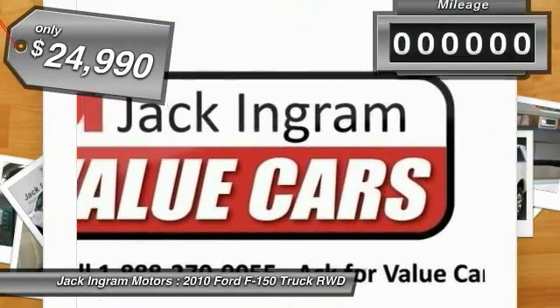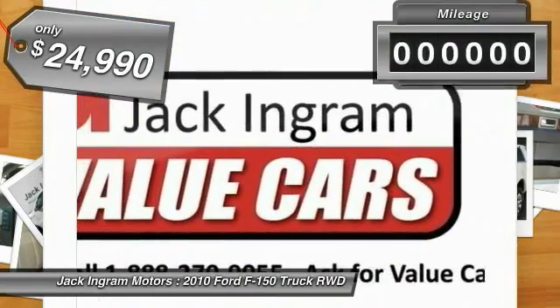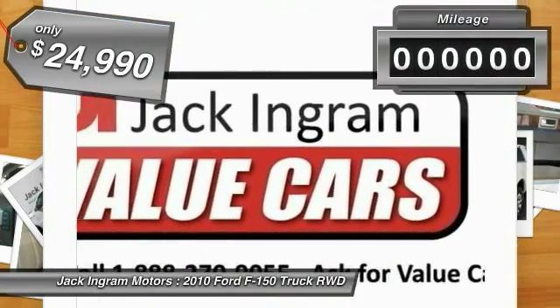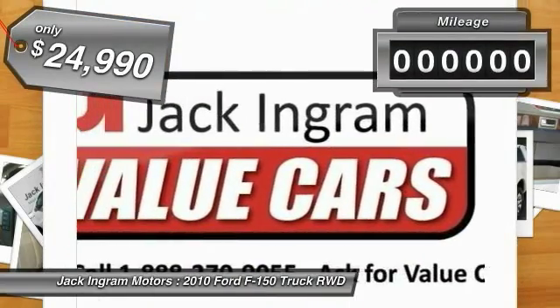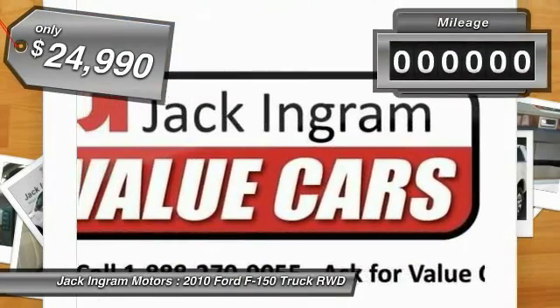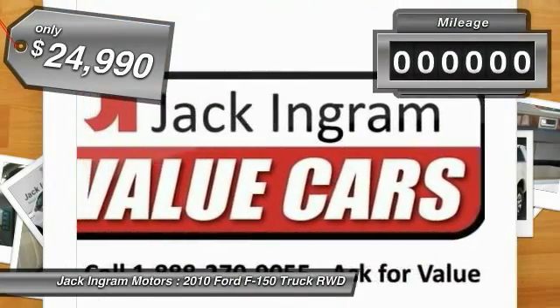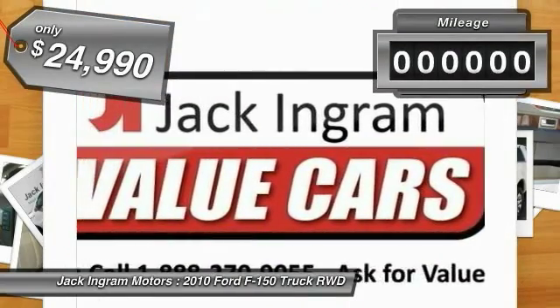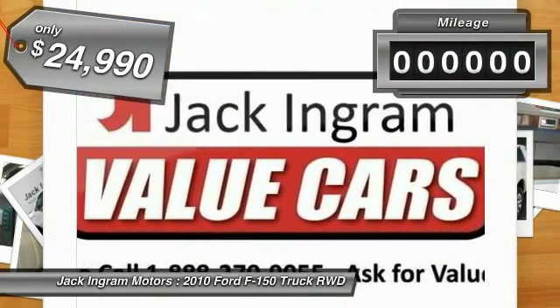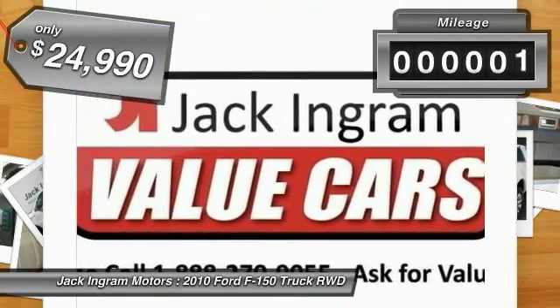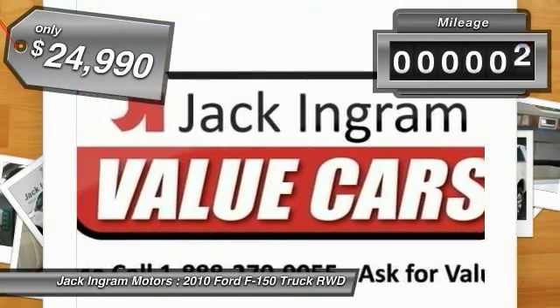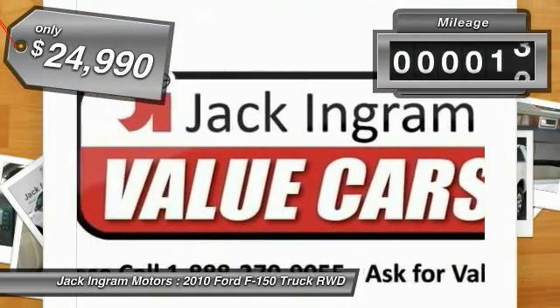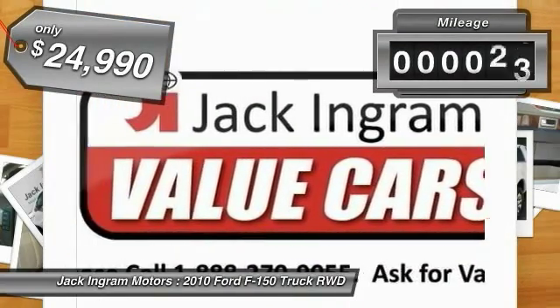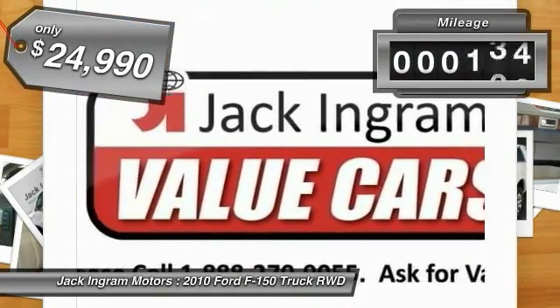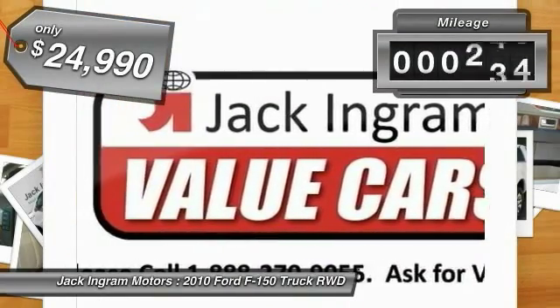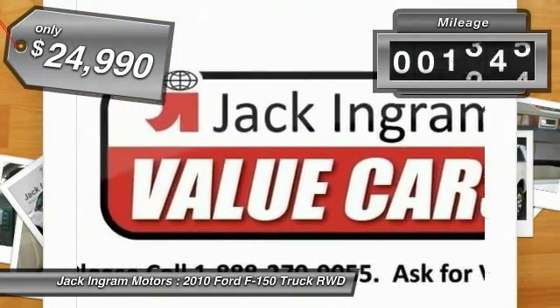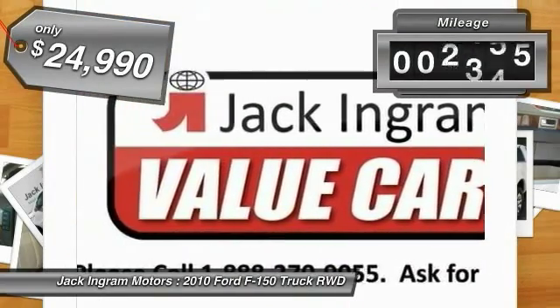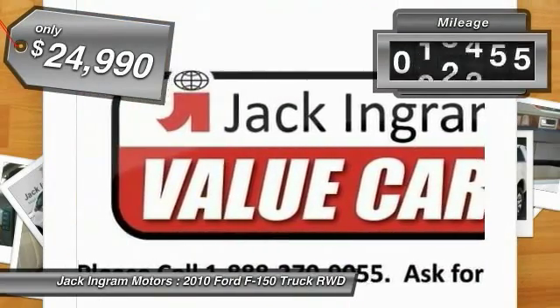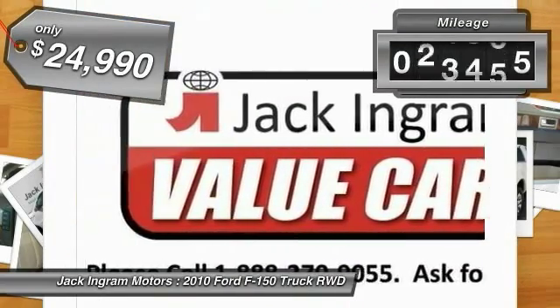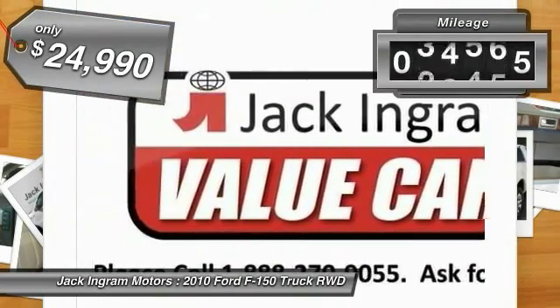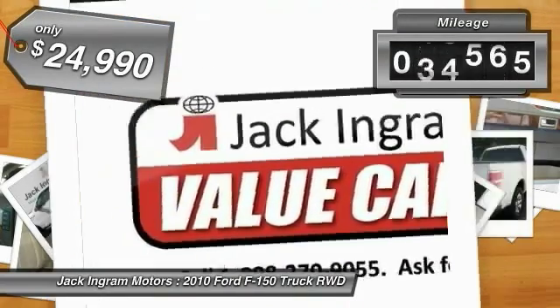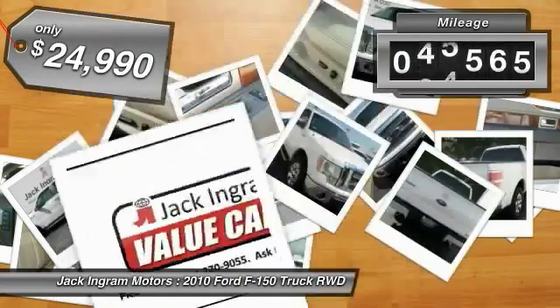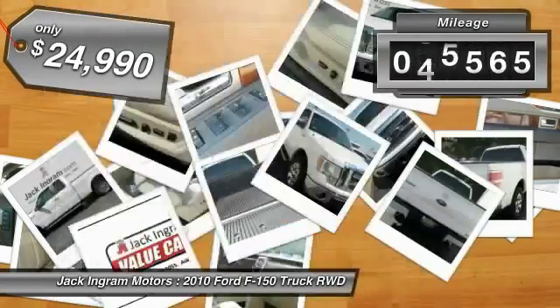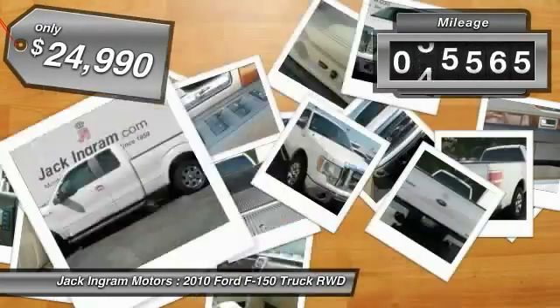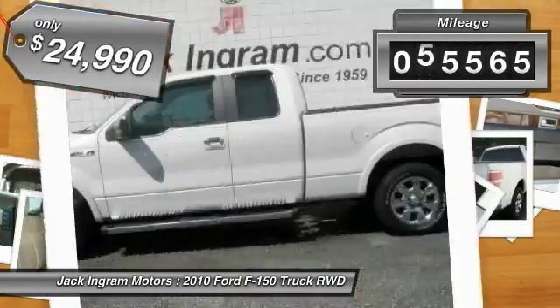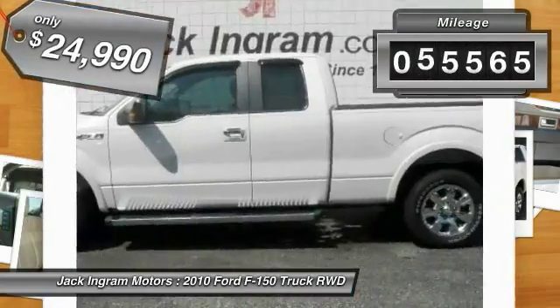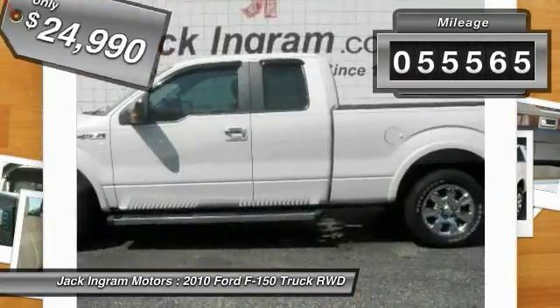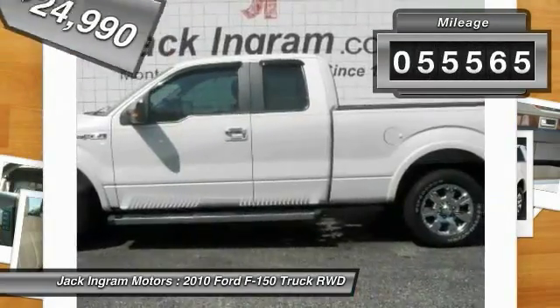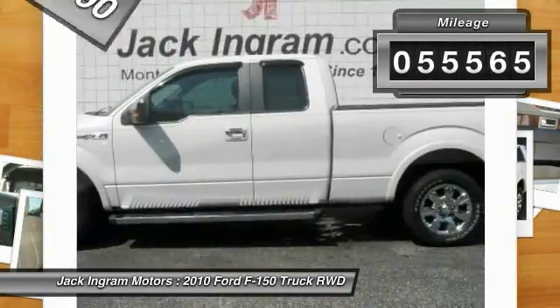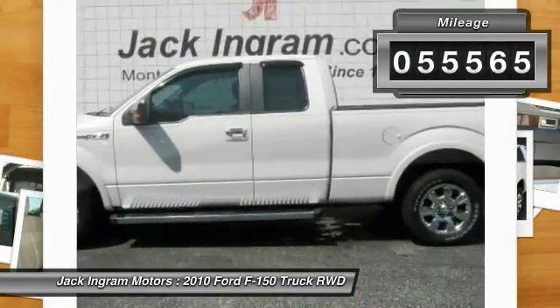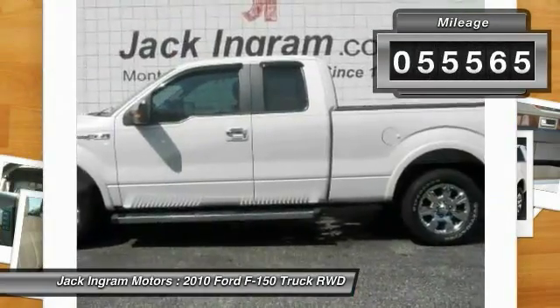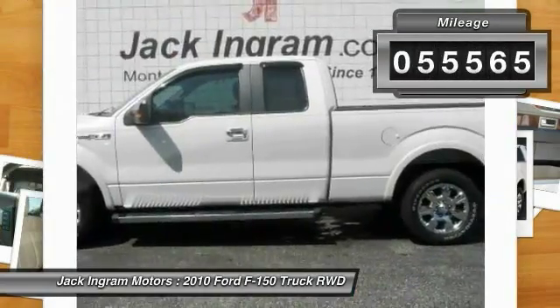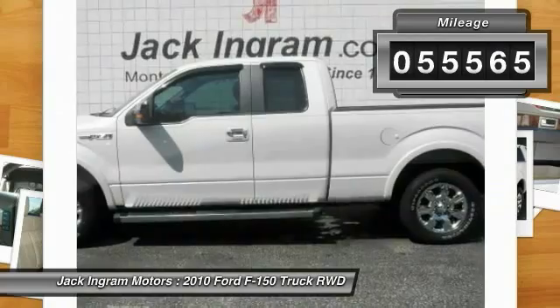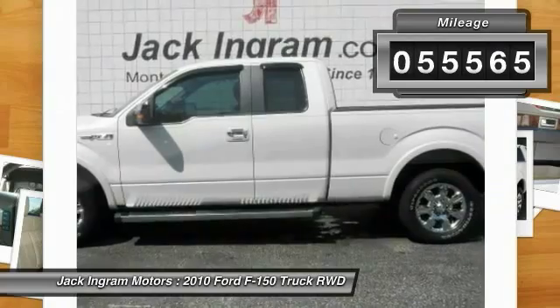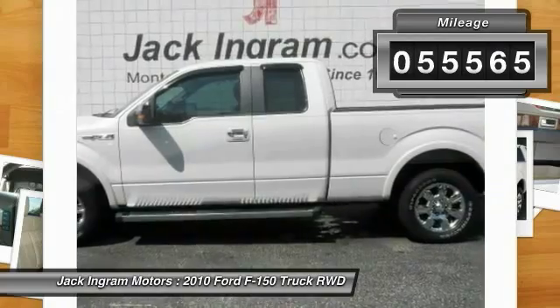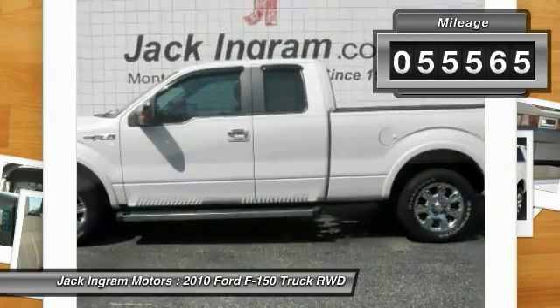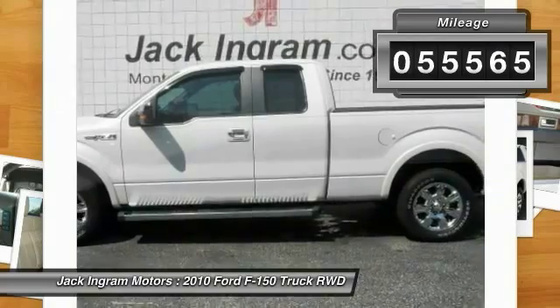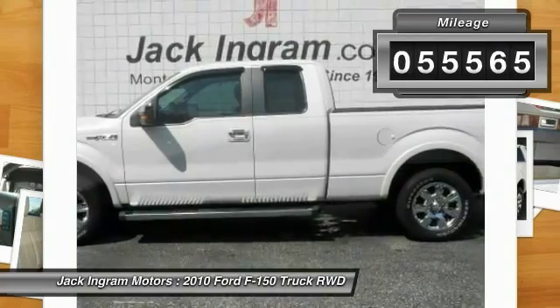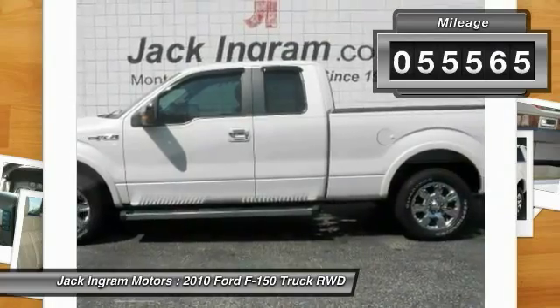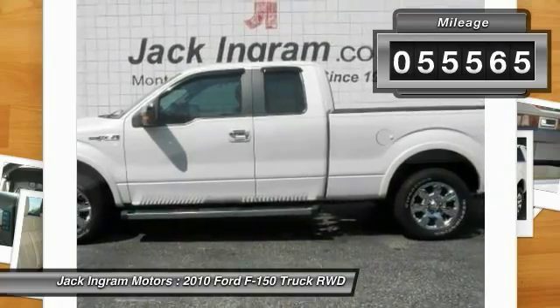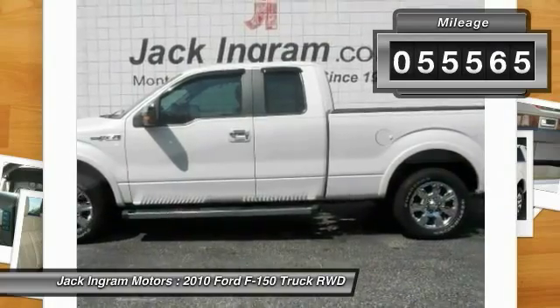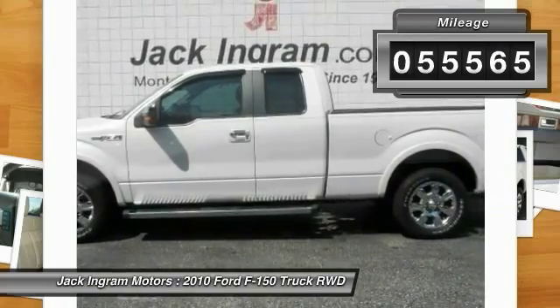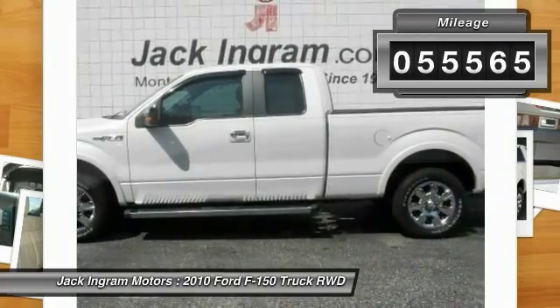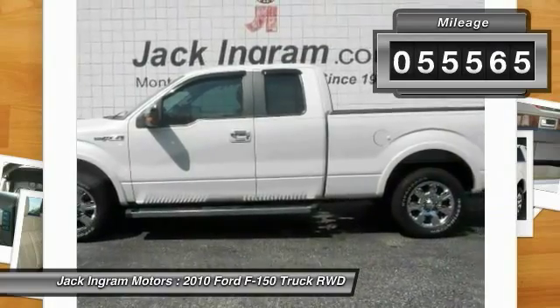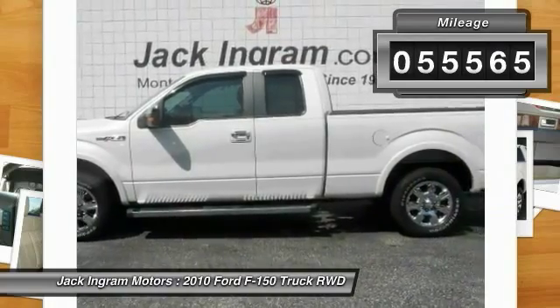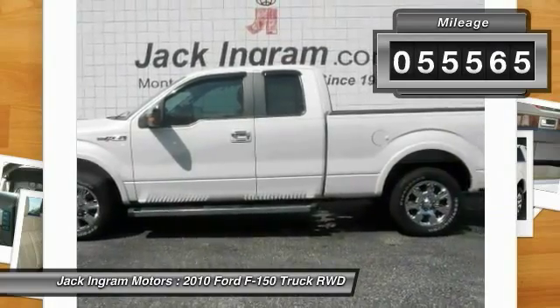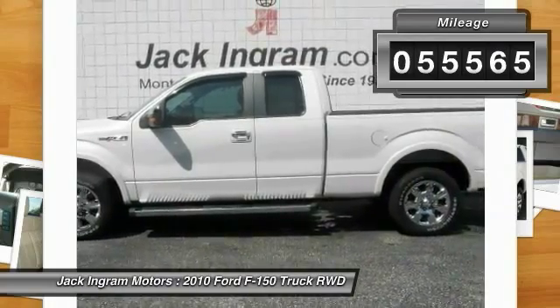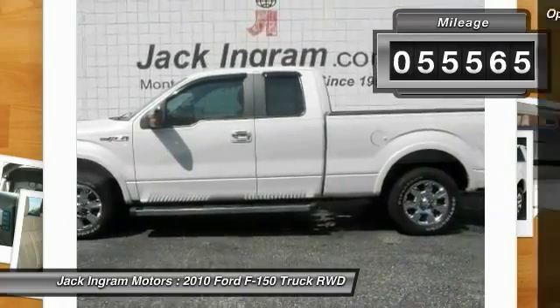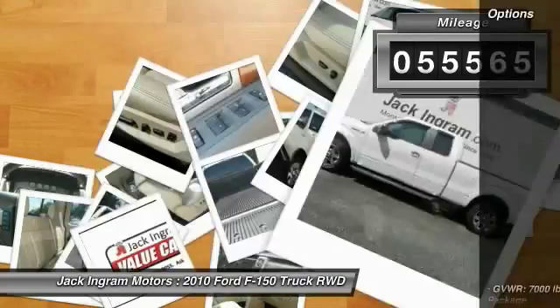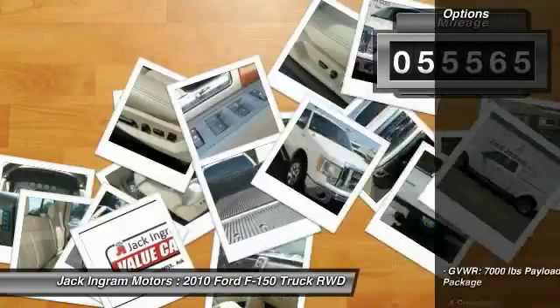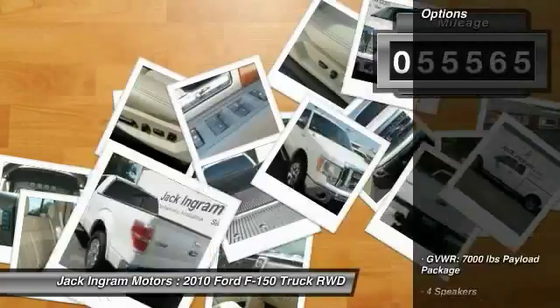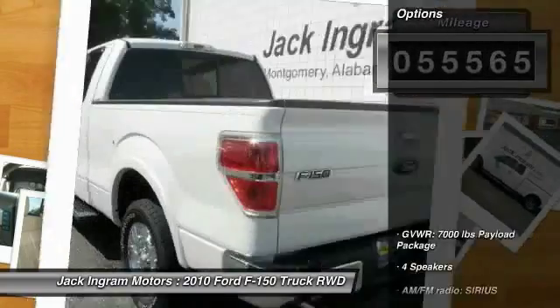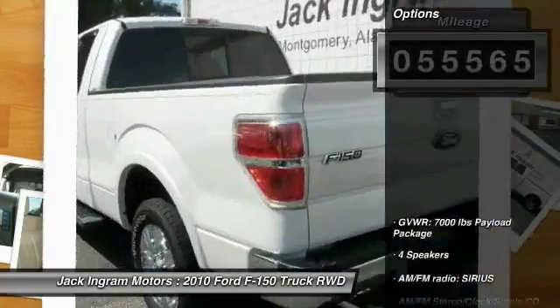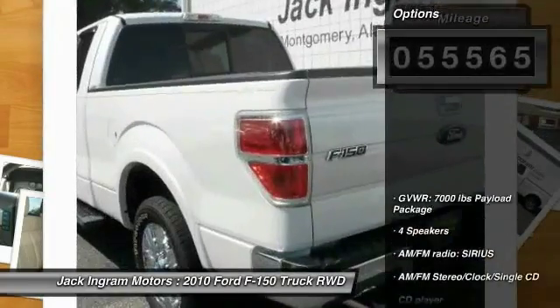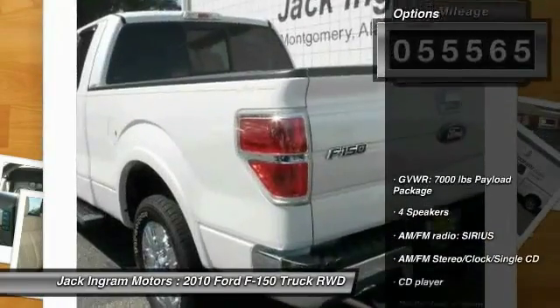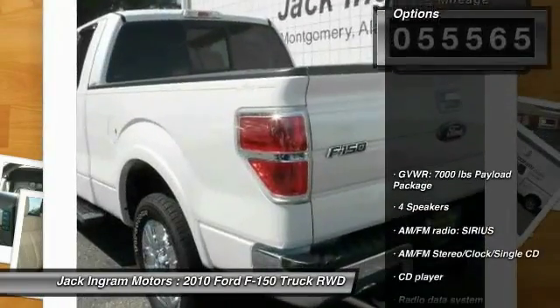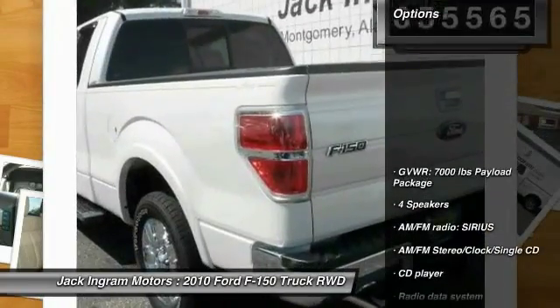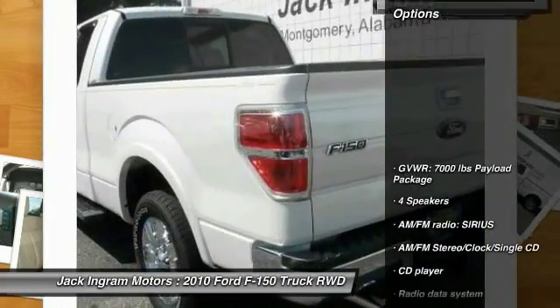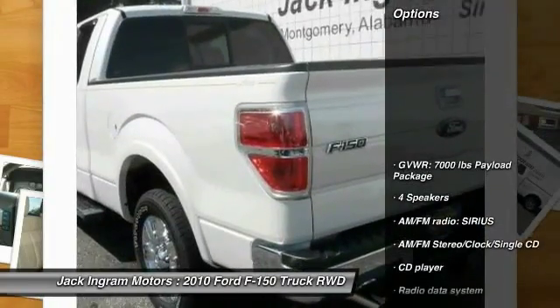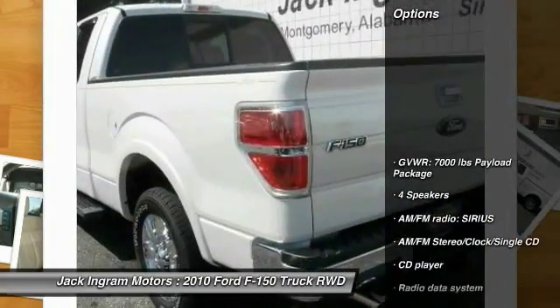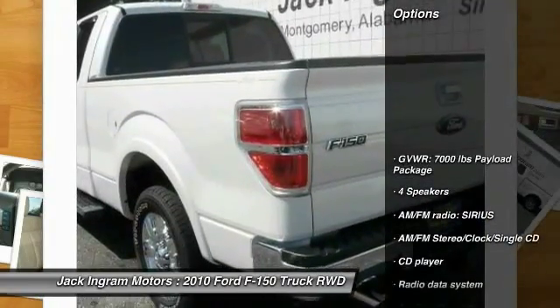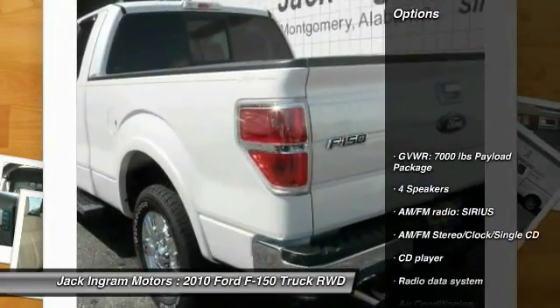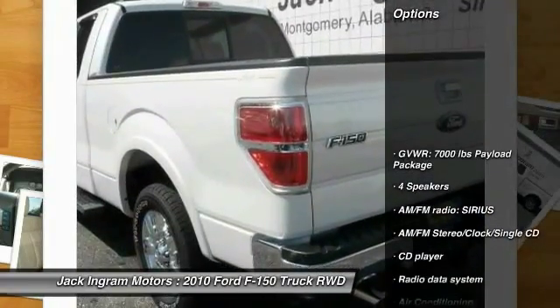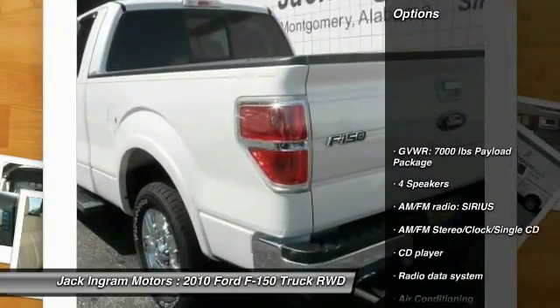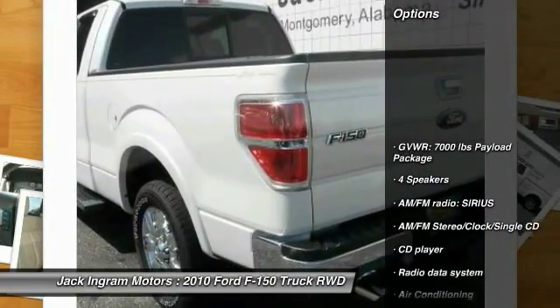This vehicle has less than 60,000 miles. Here are some of this vehicle's great options: power passenger seat,